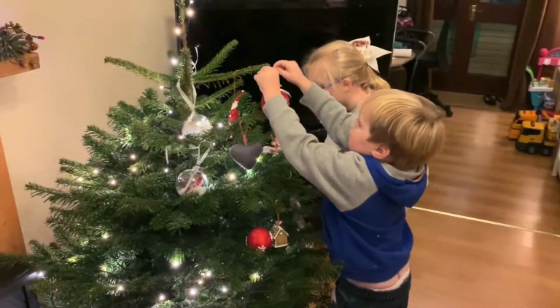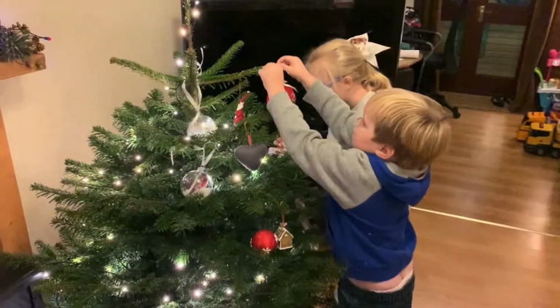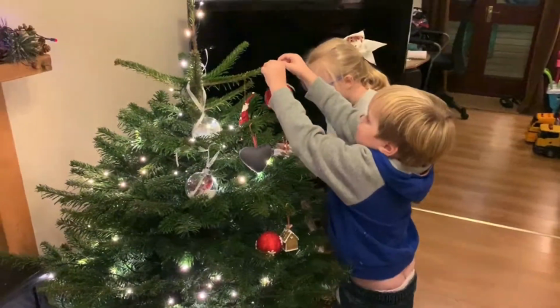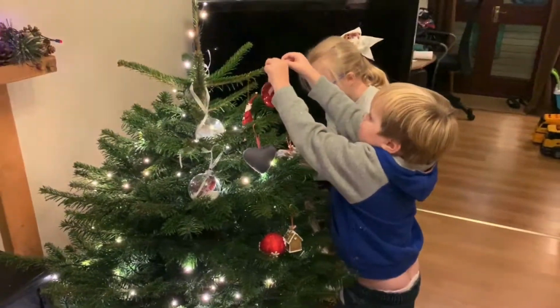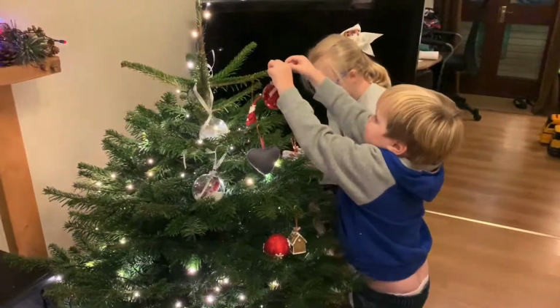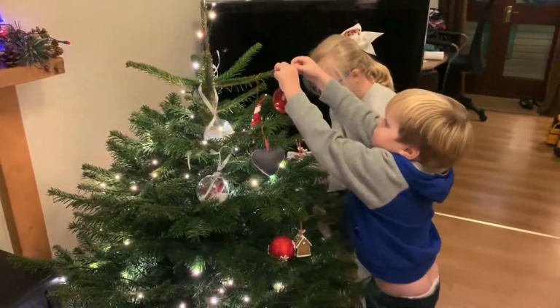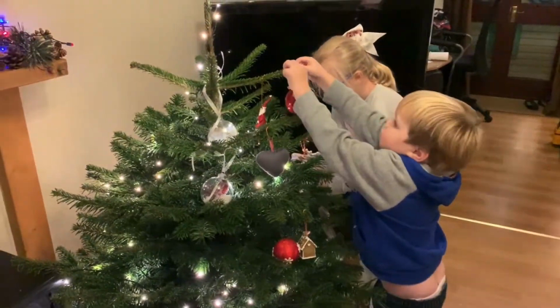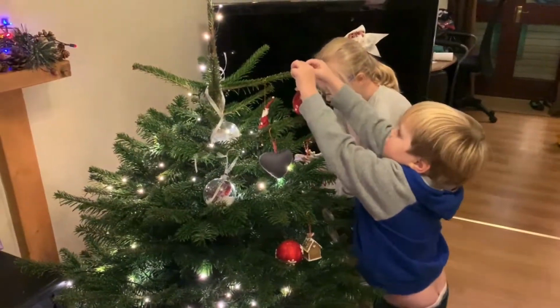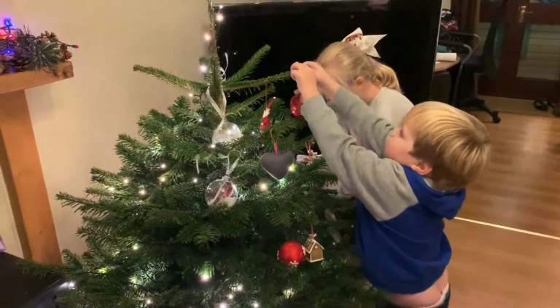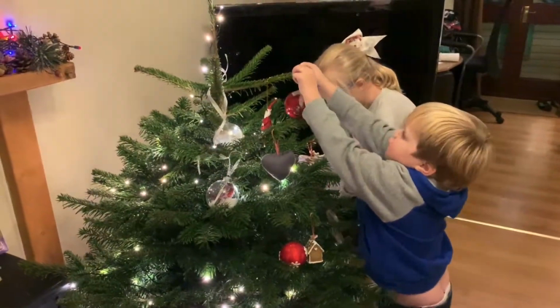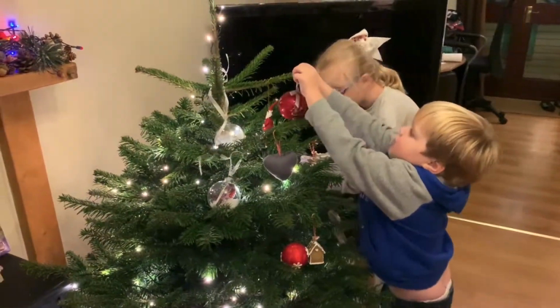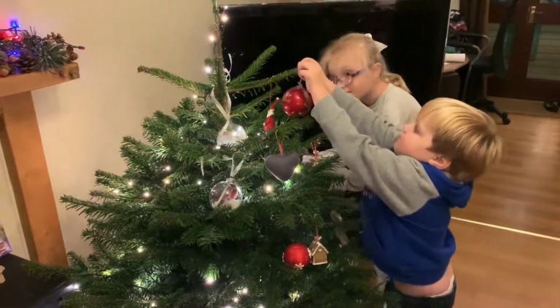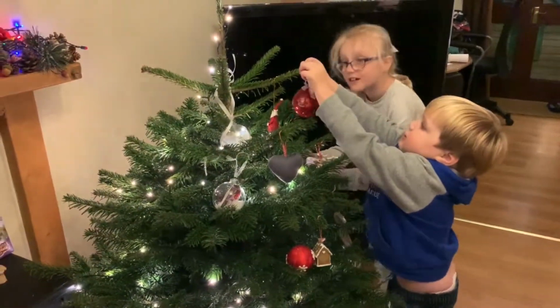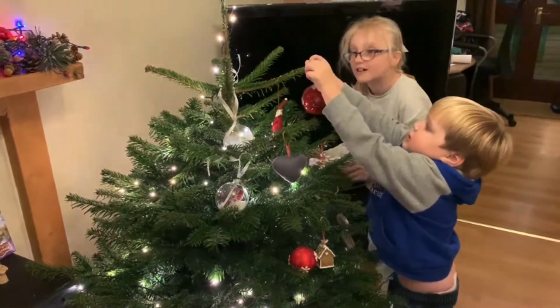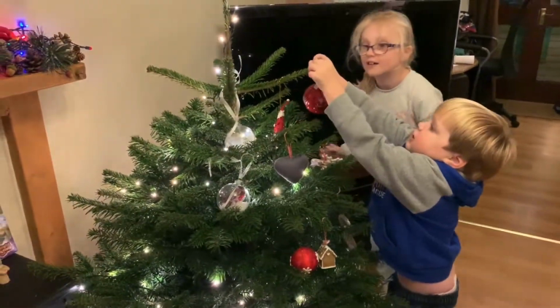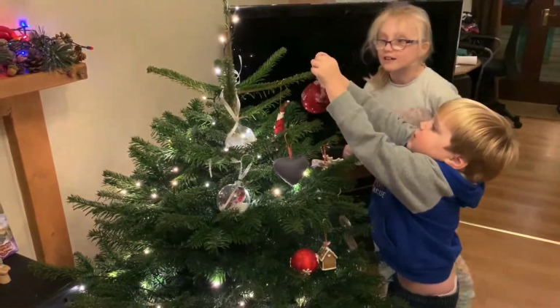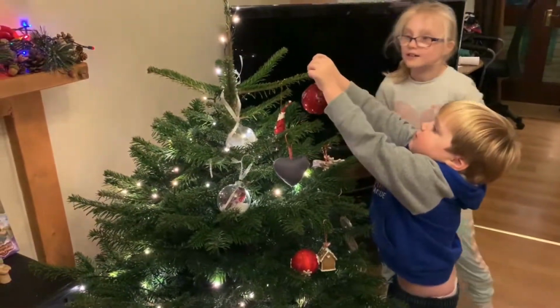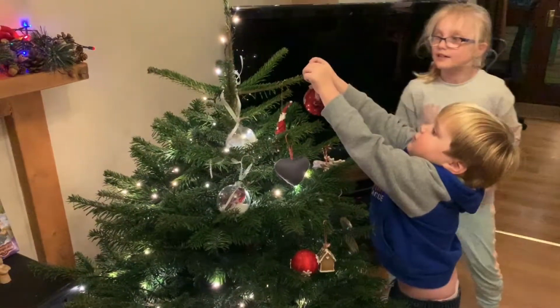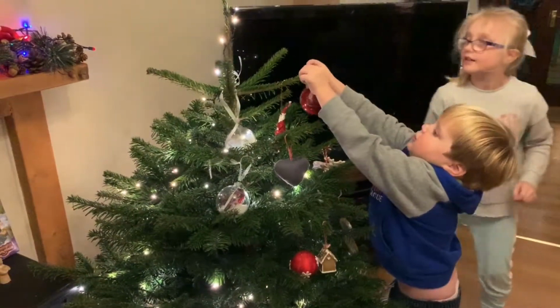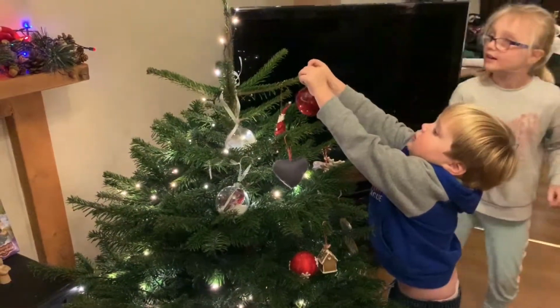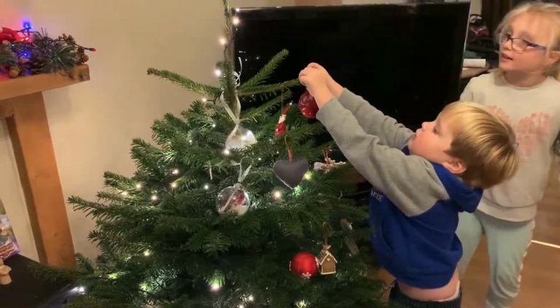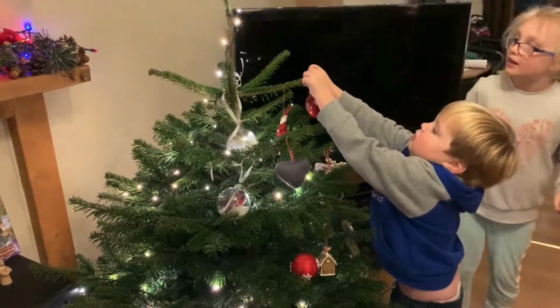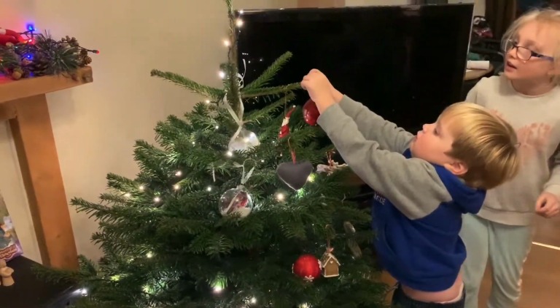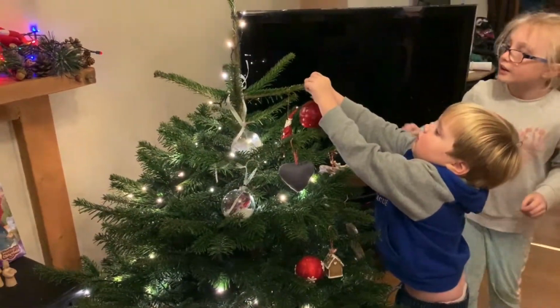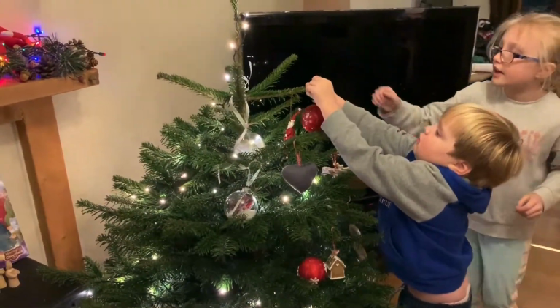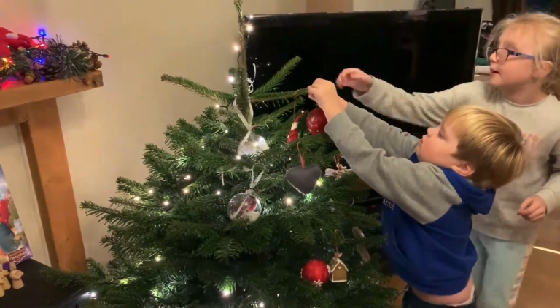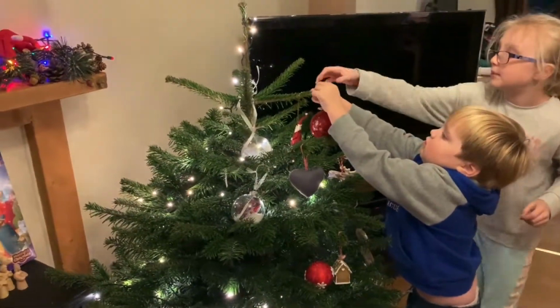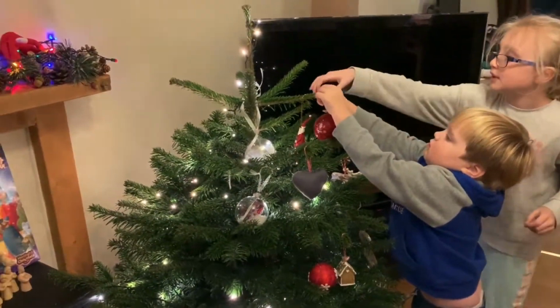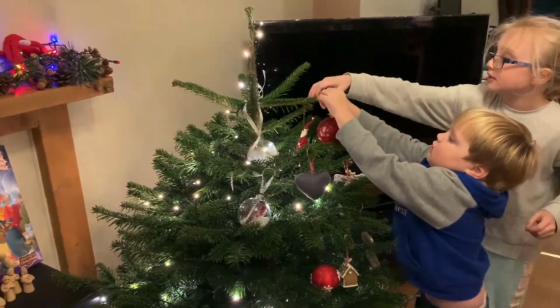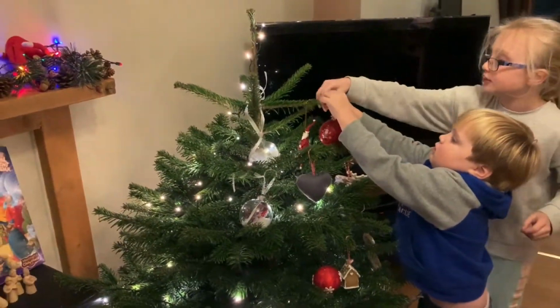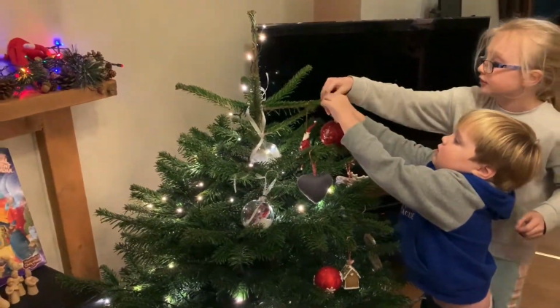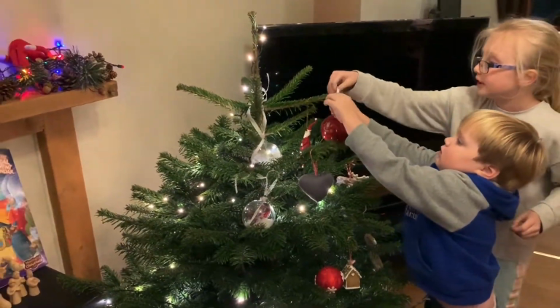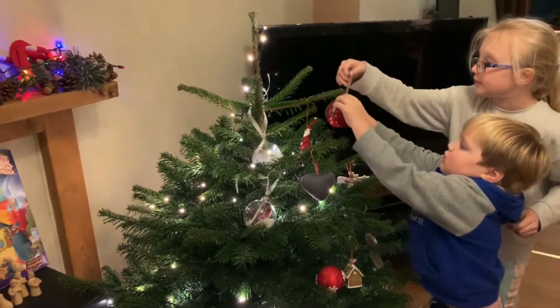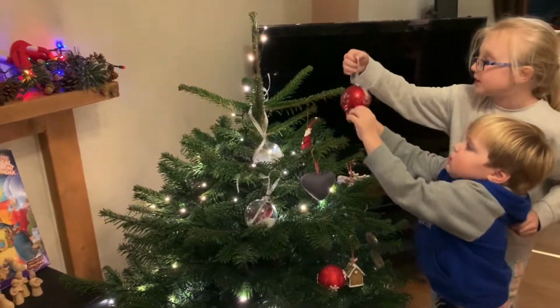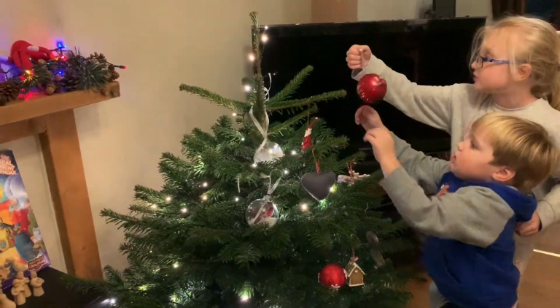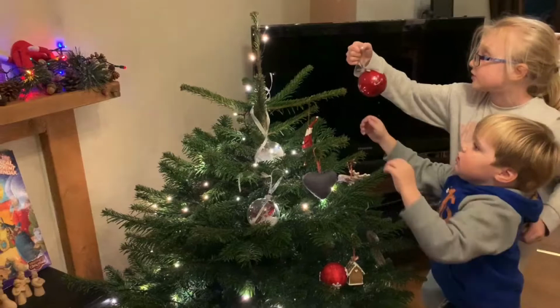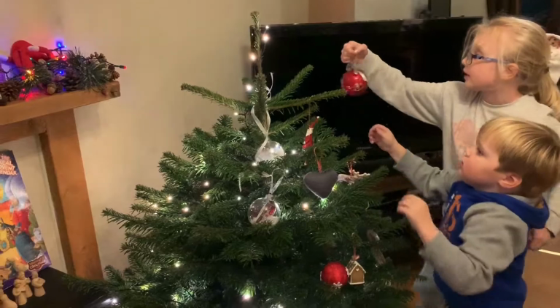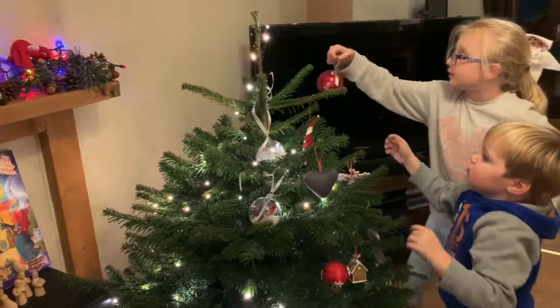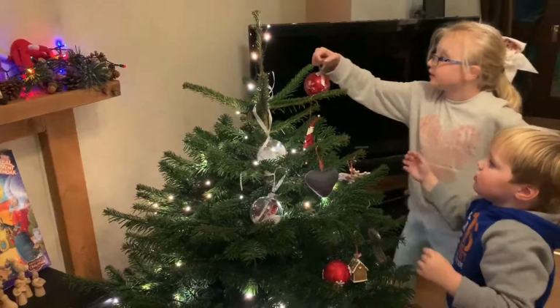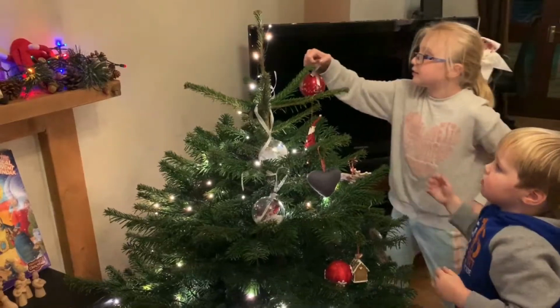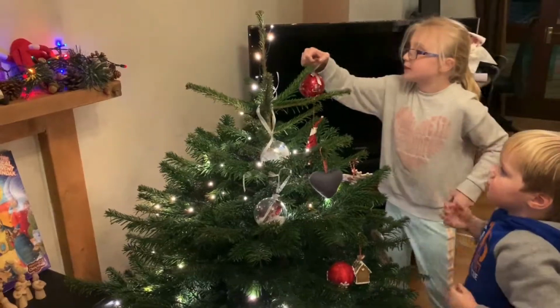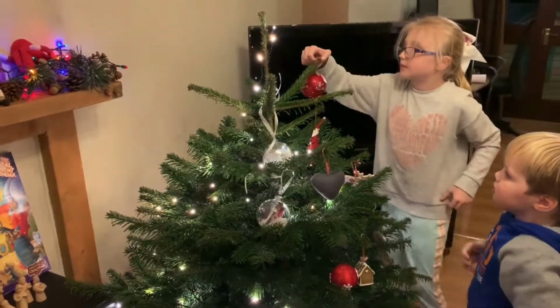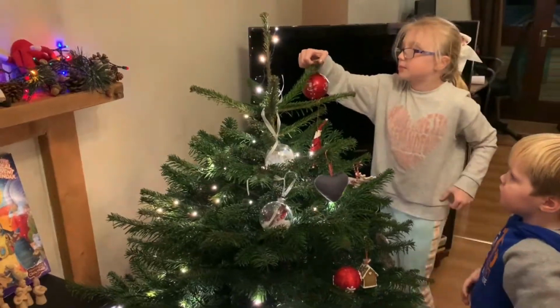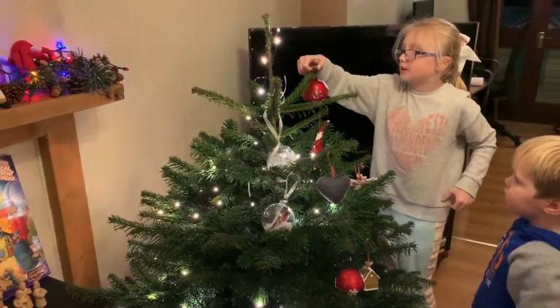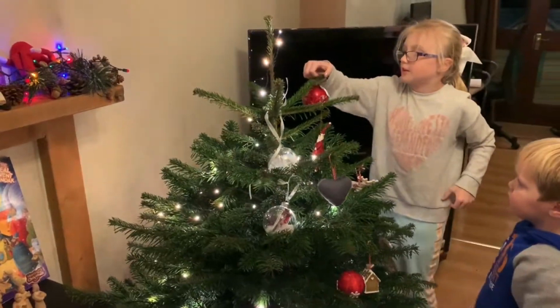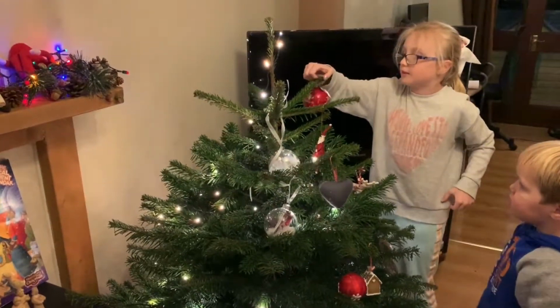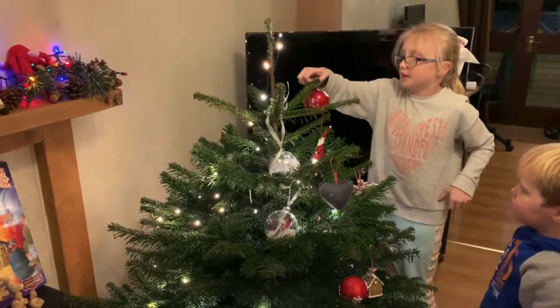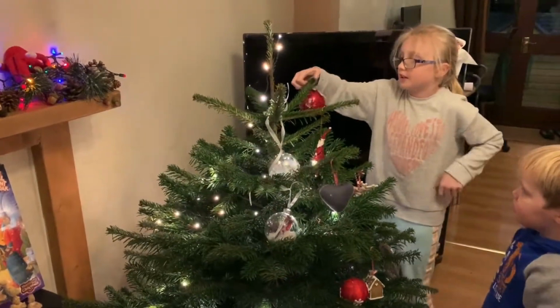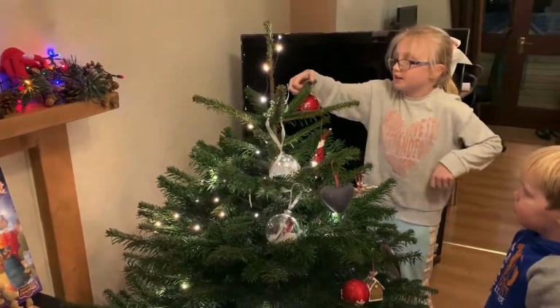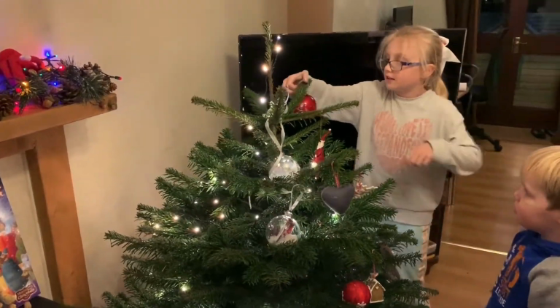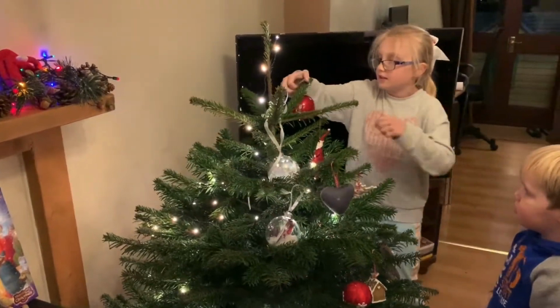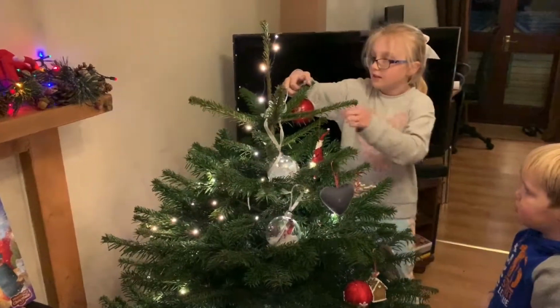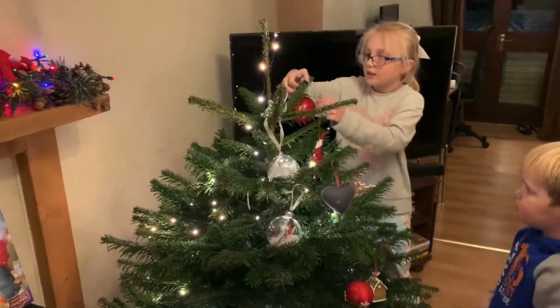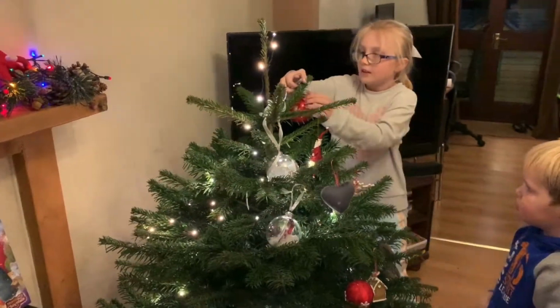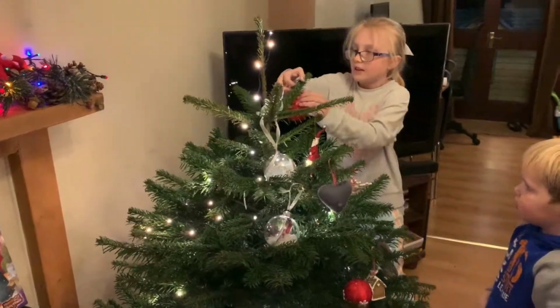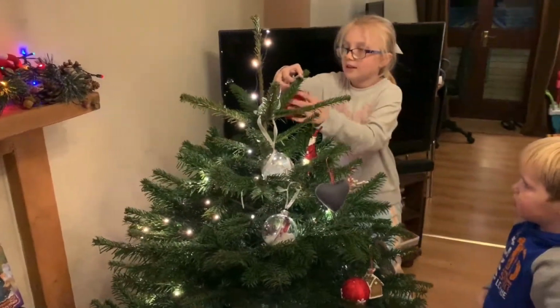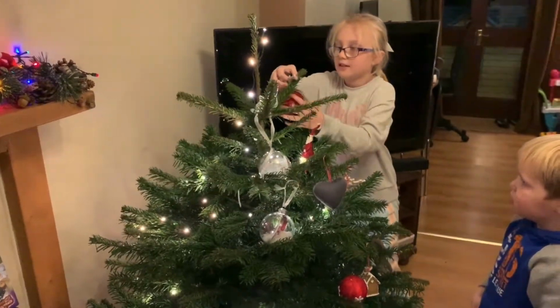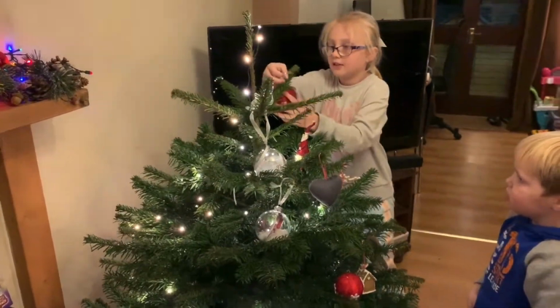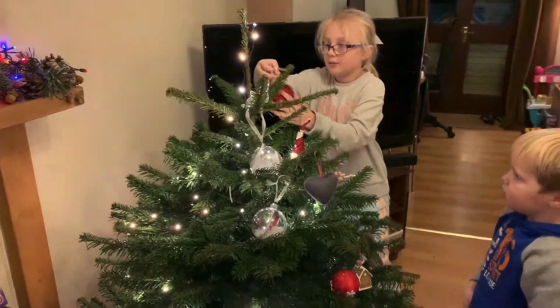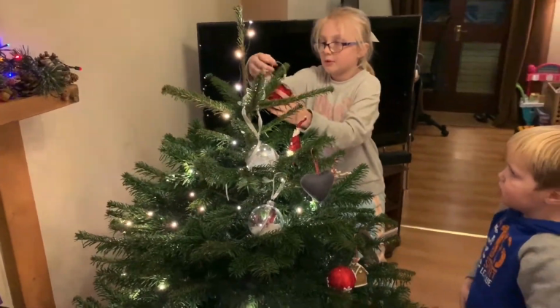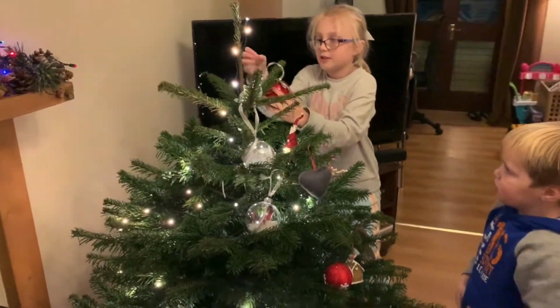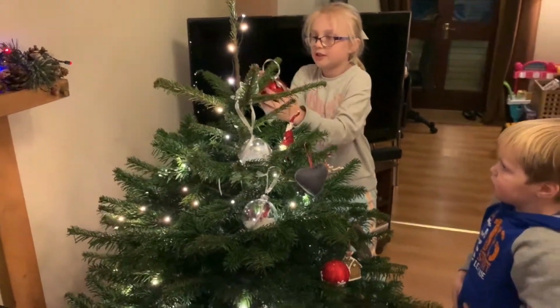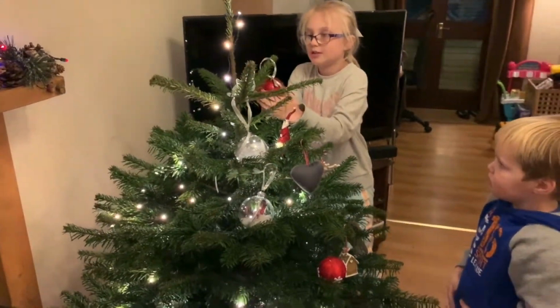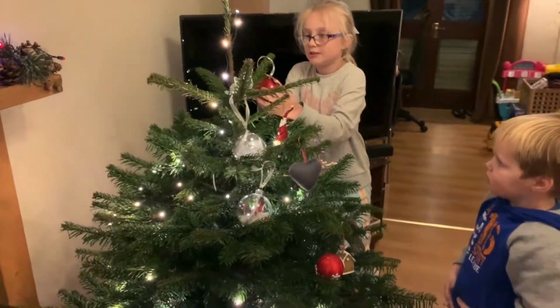I put it here. I put it up here. You can't put it on the same branches that way, we have to put it over here. And this is mine anyway.